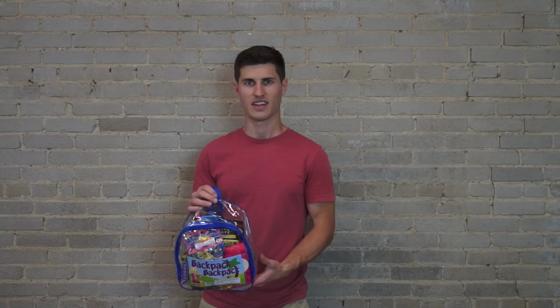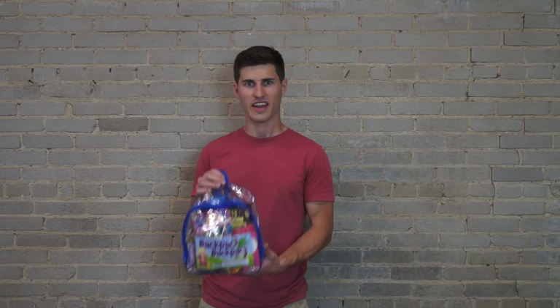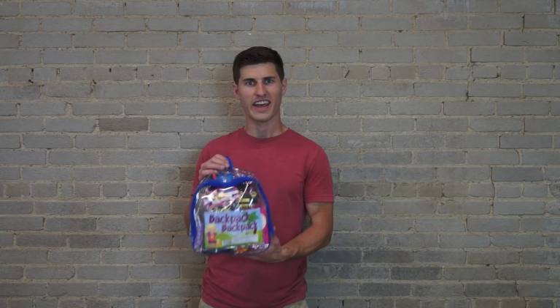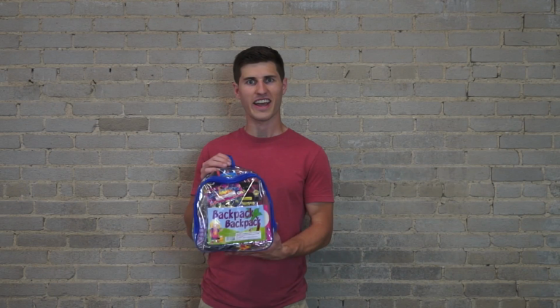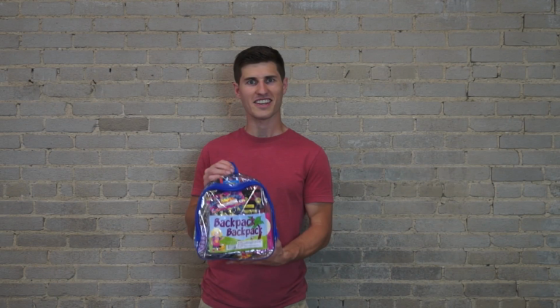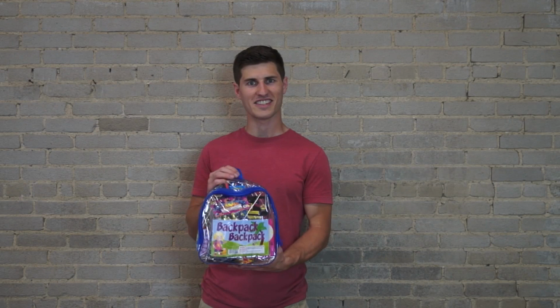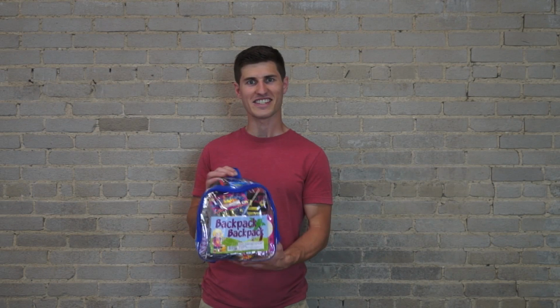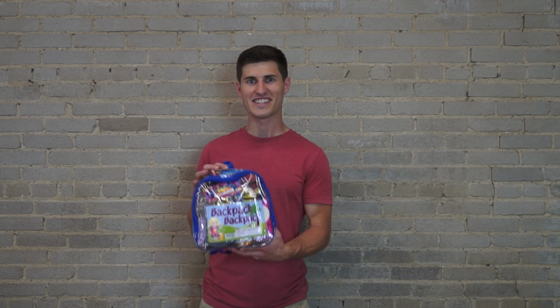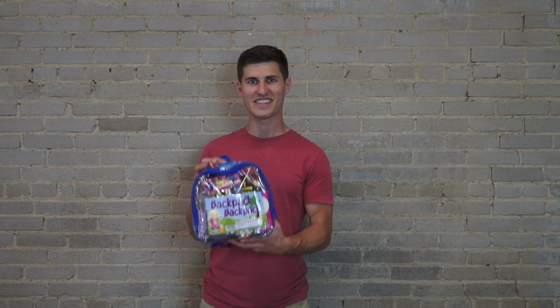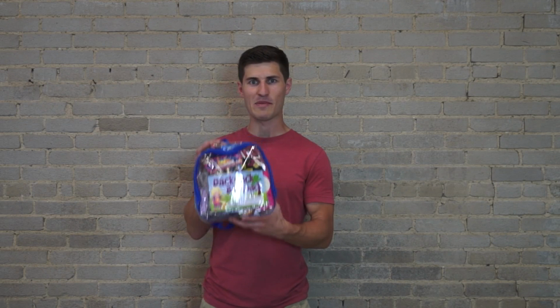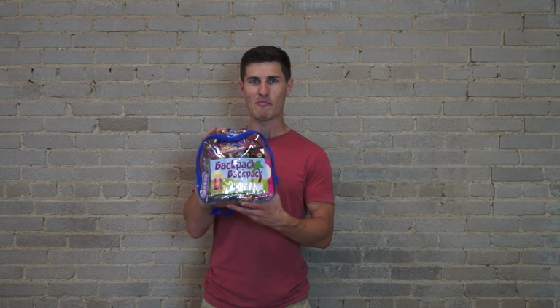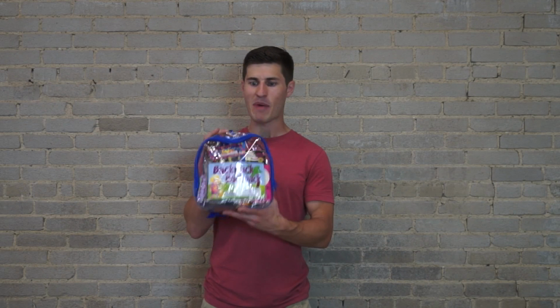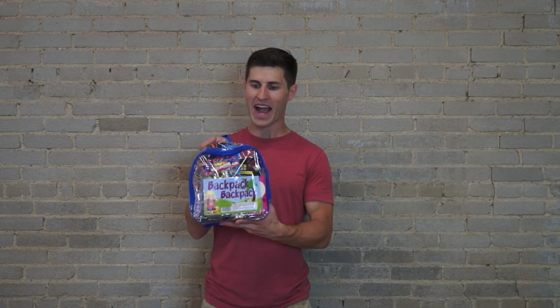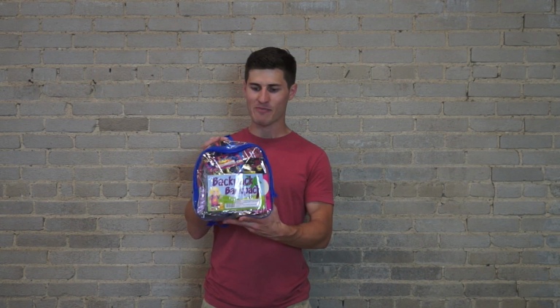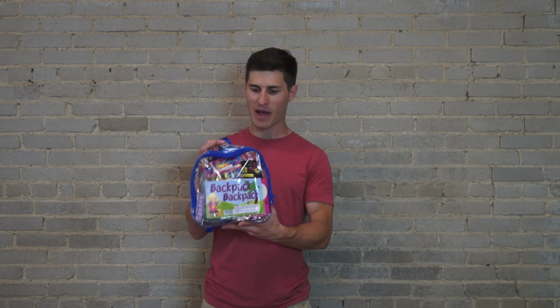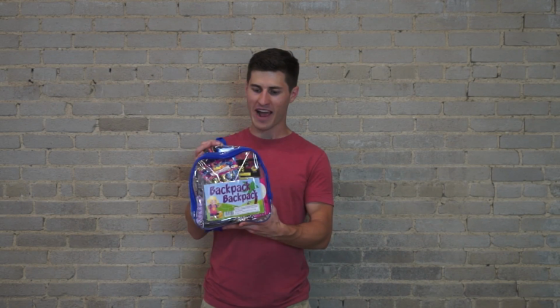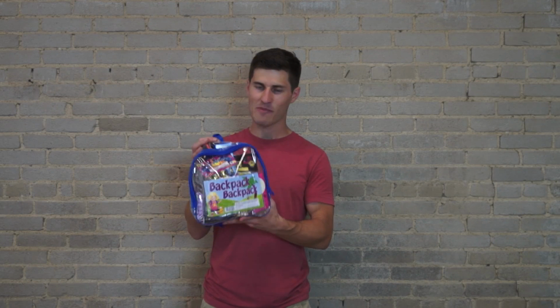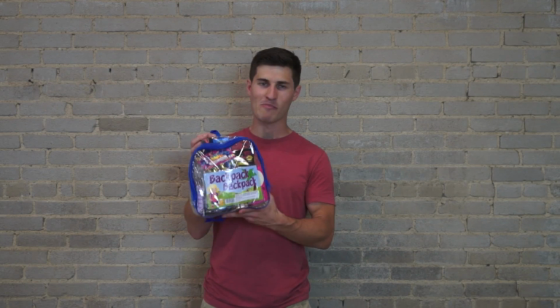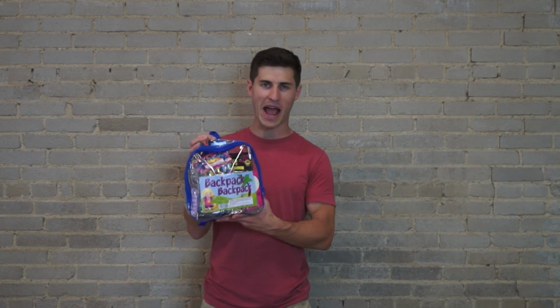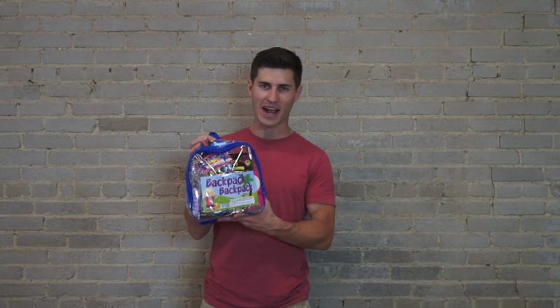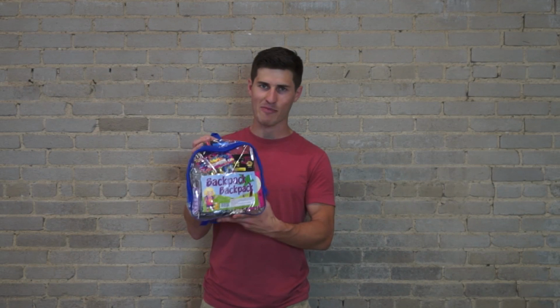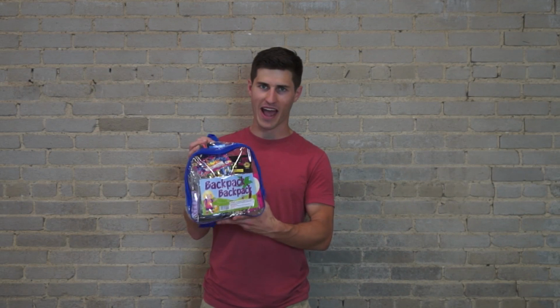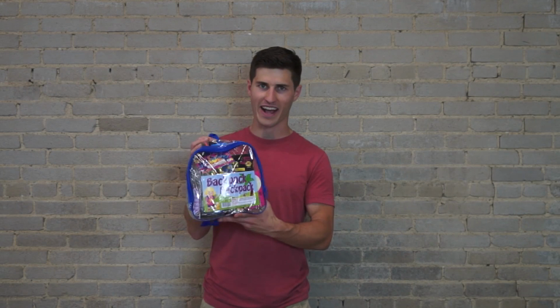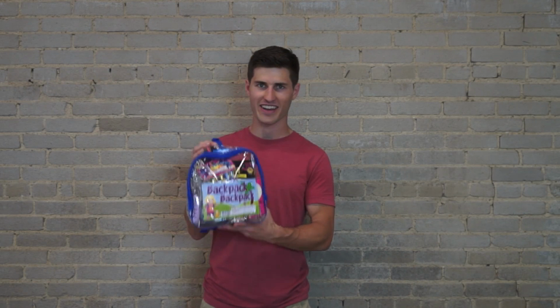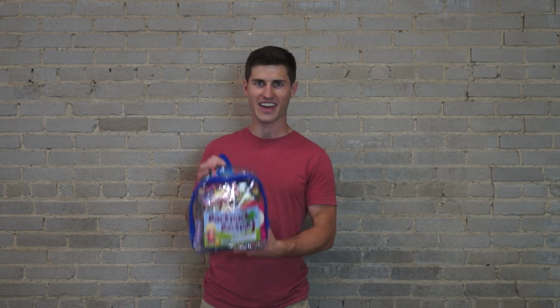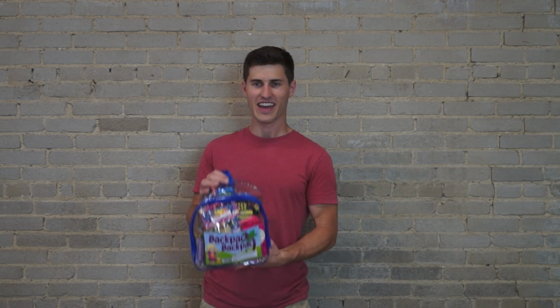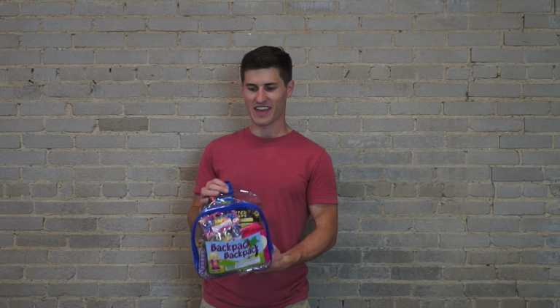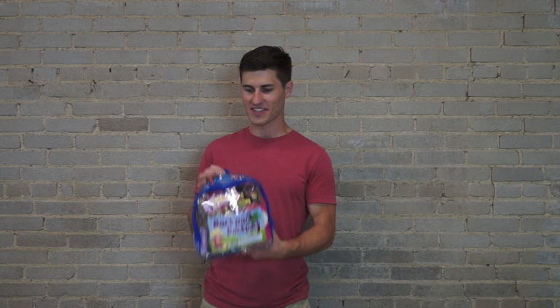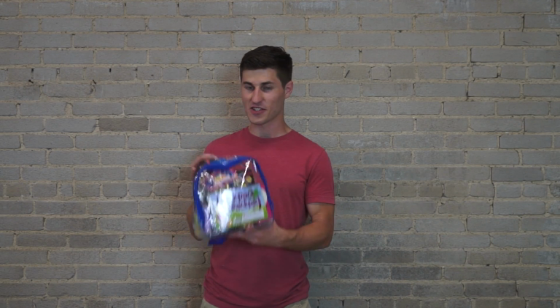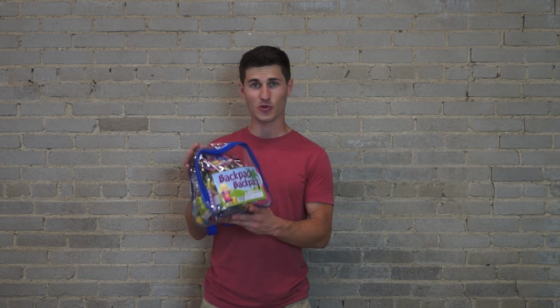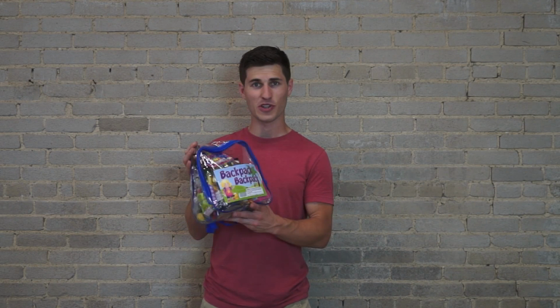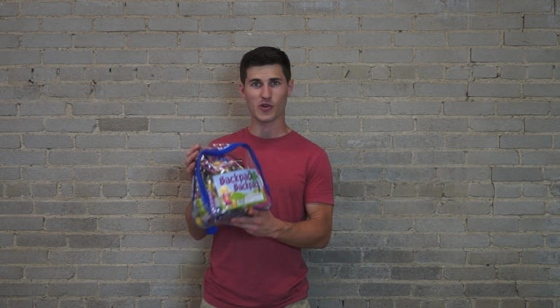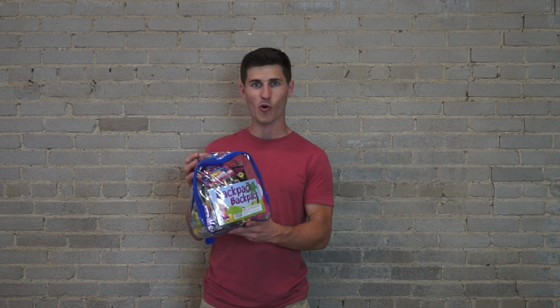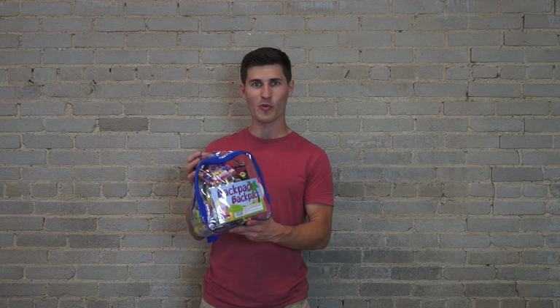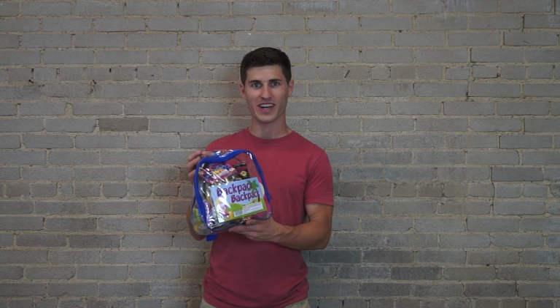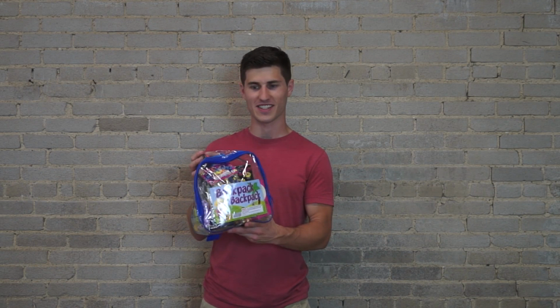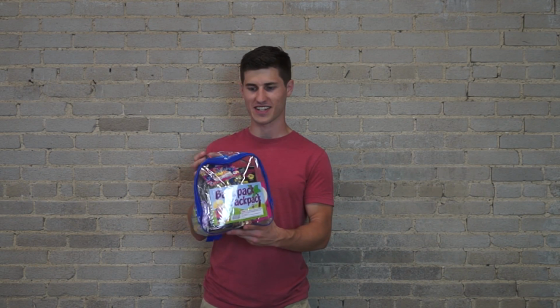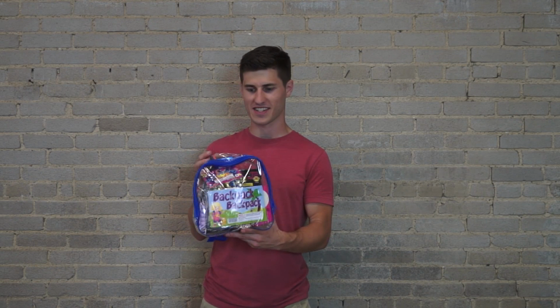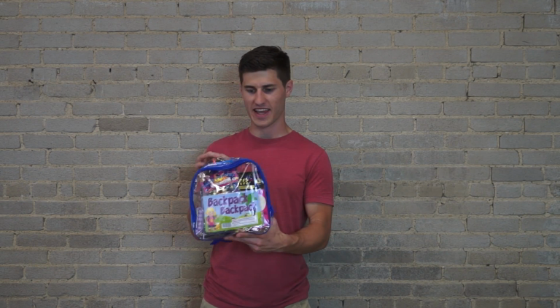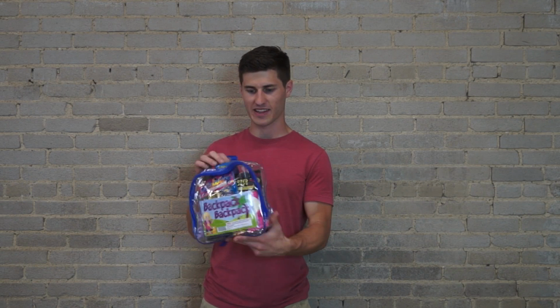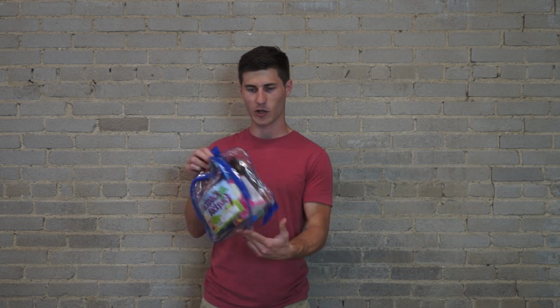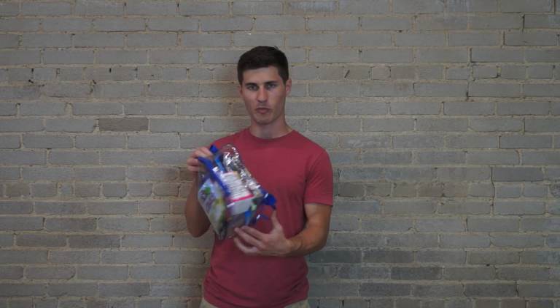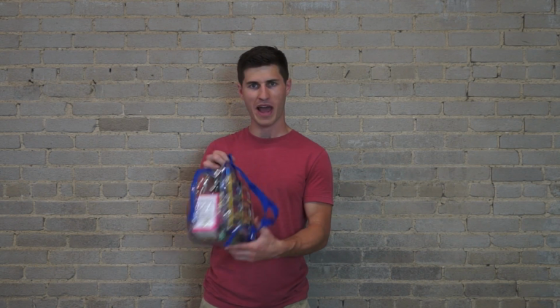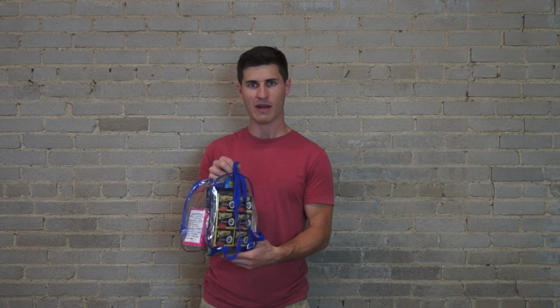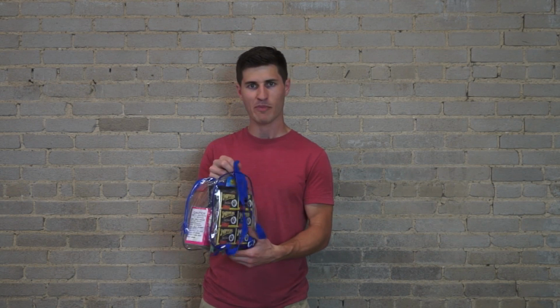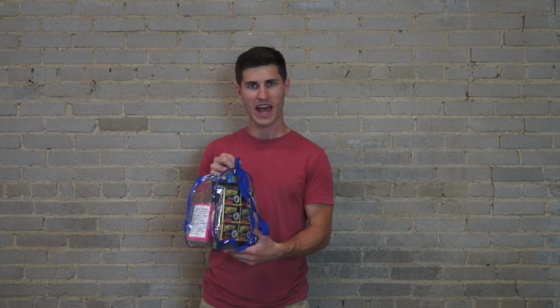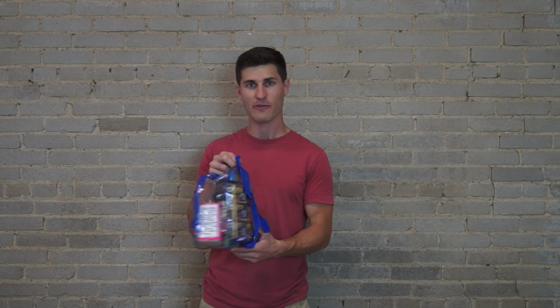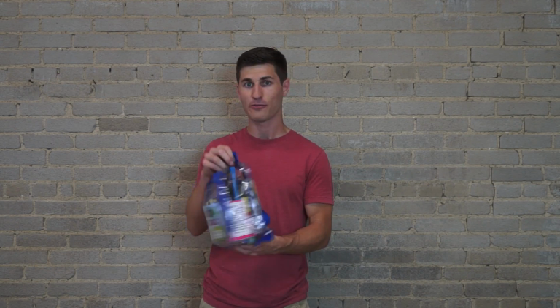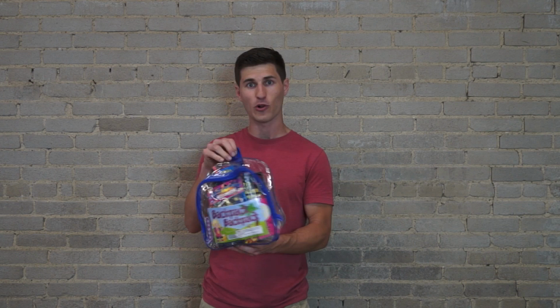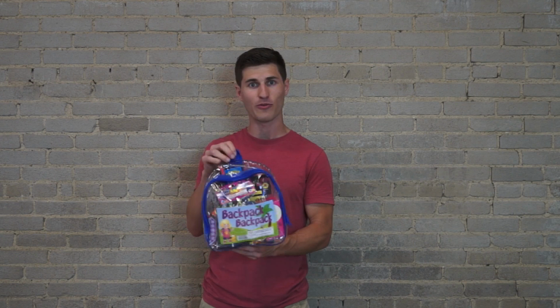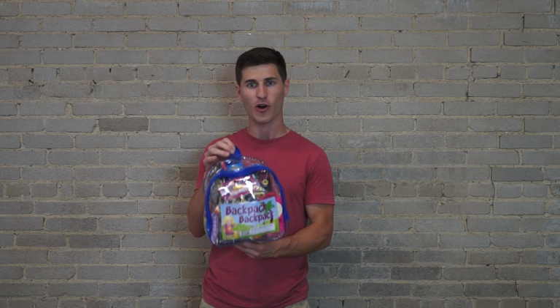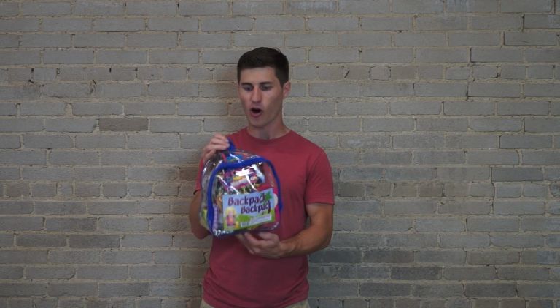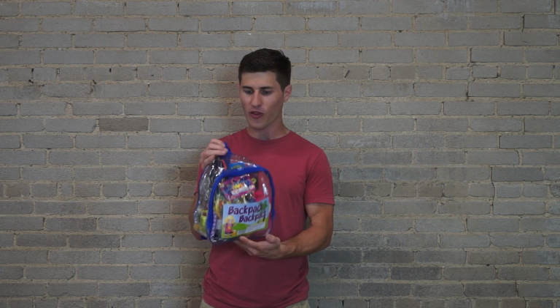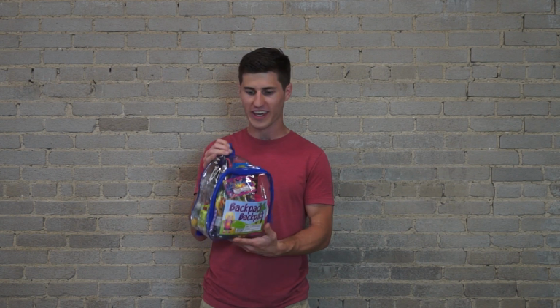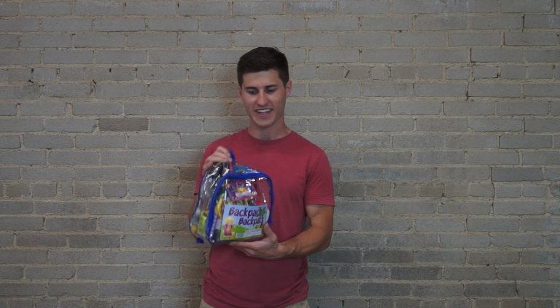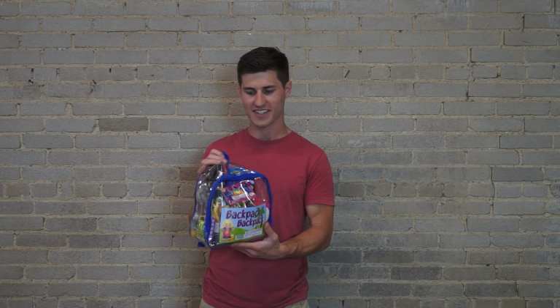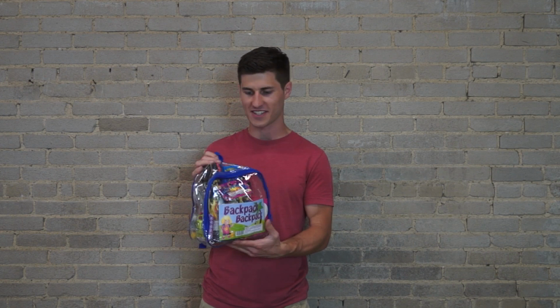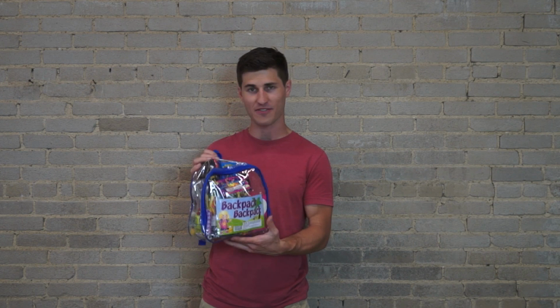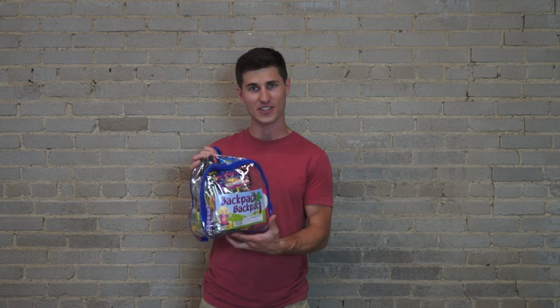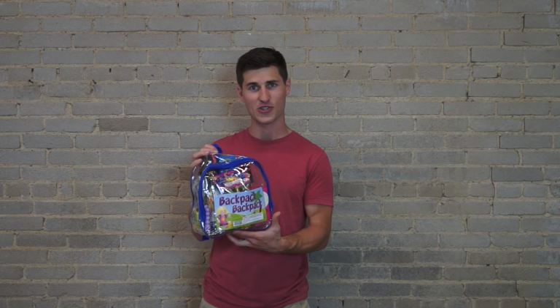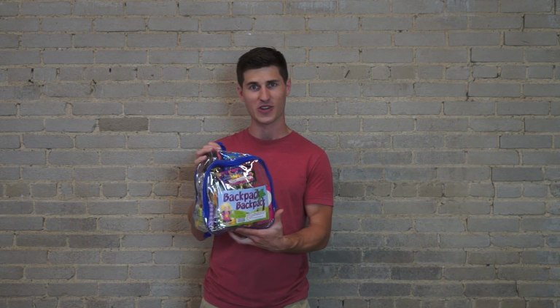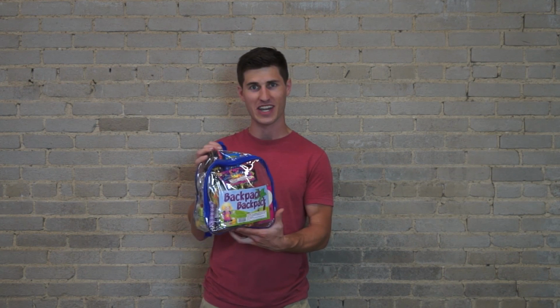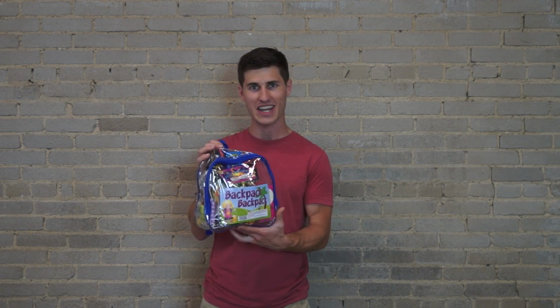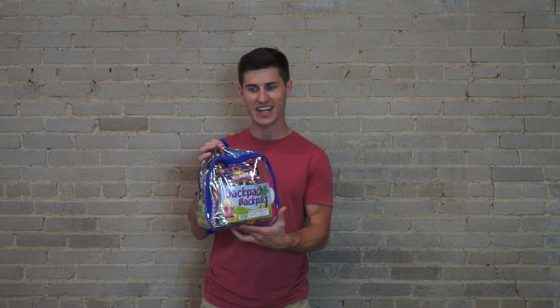Hey guys, this is the Backpack Backpack. And this is really cool because it's a little backpack full of all the kids' stuff that you need.